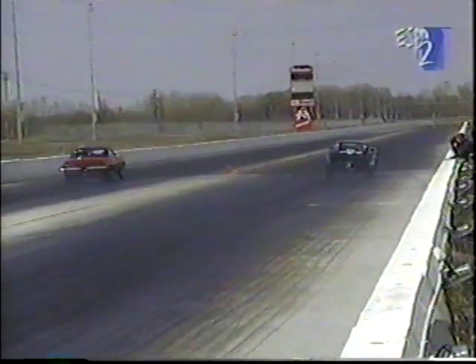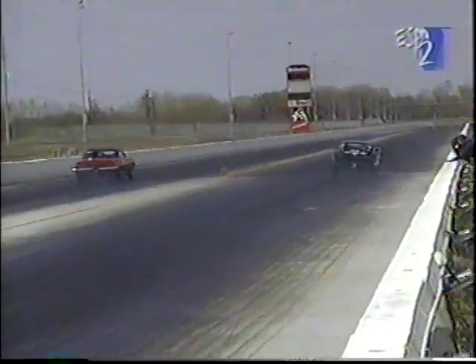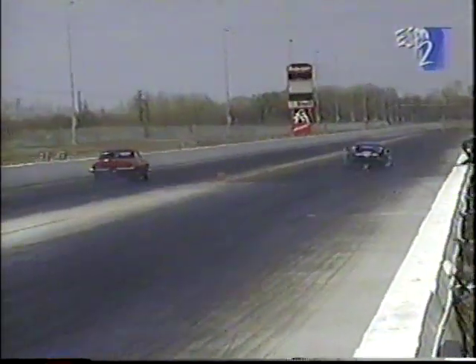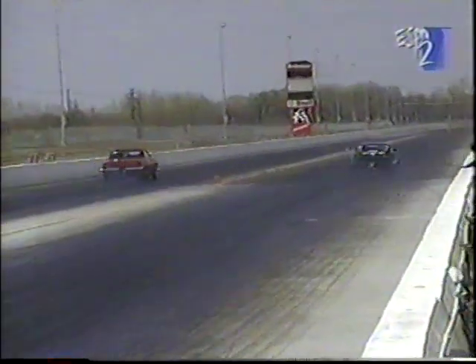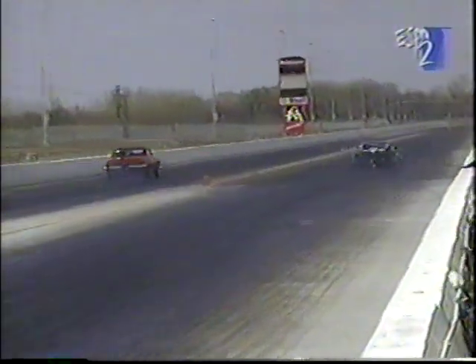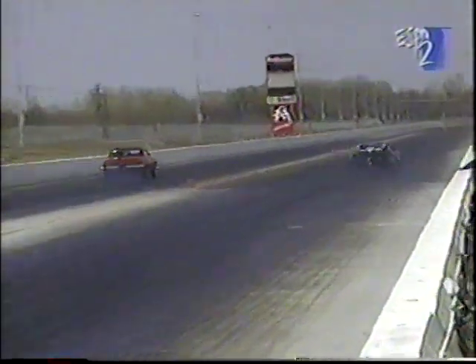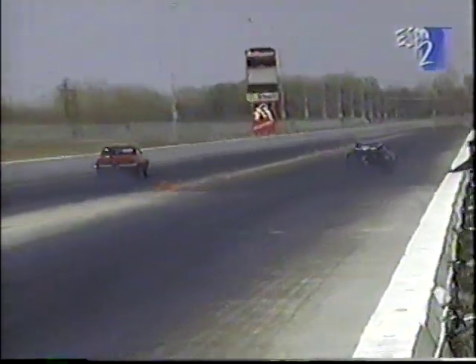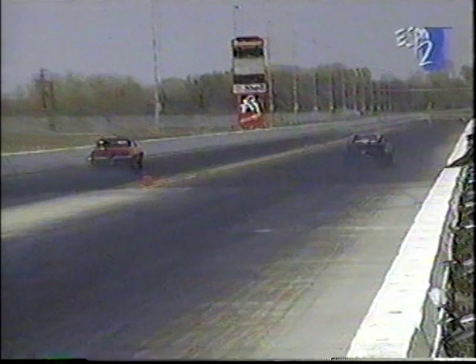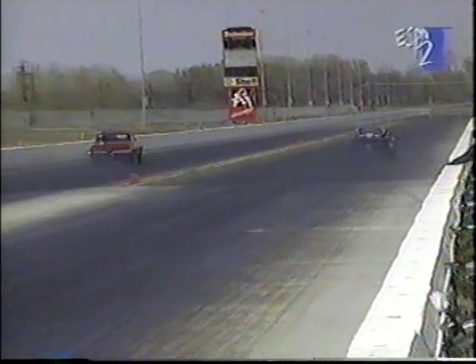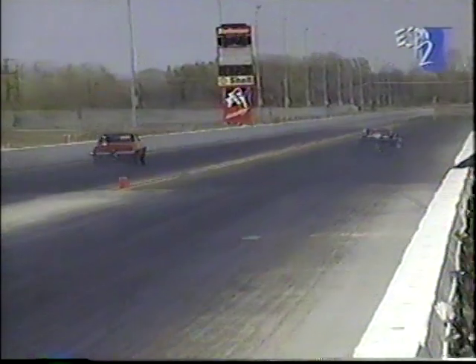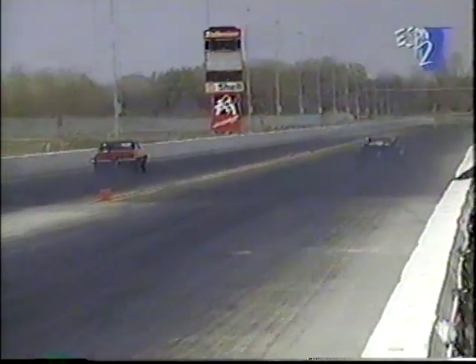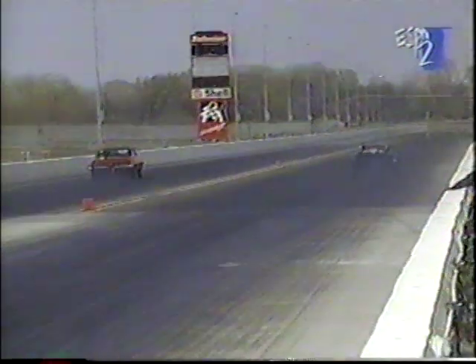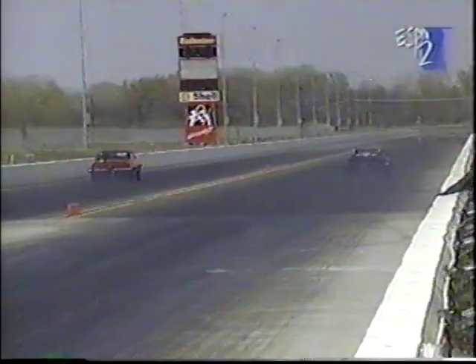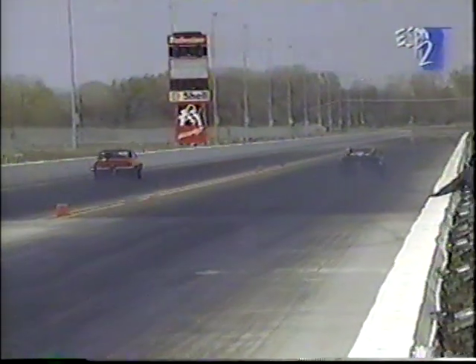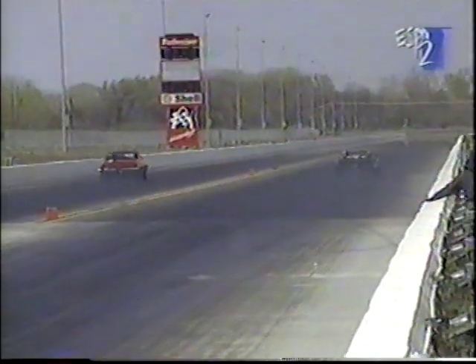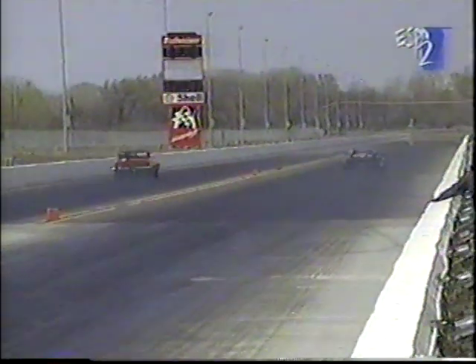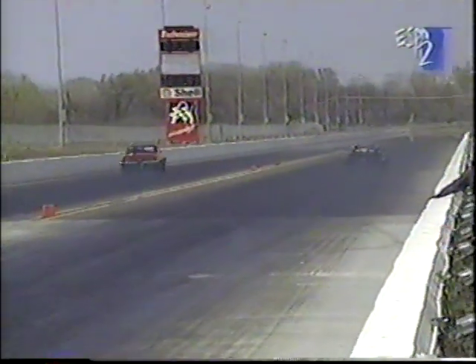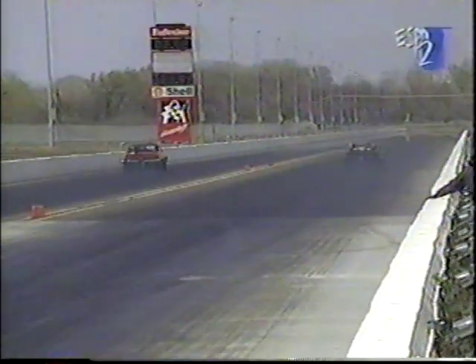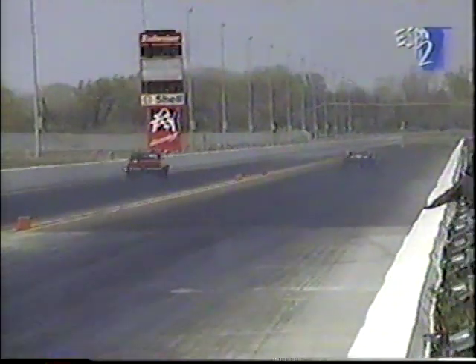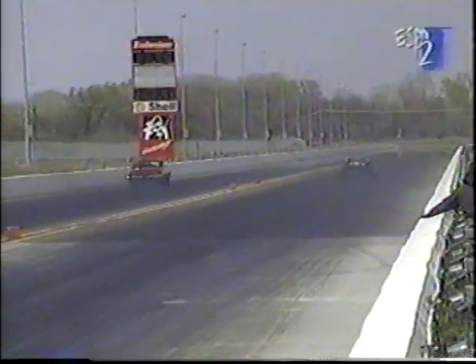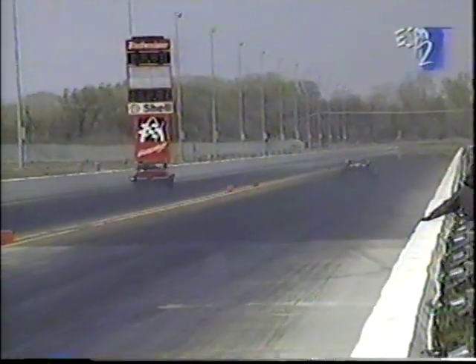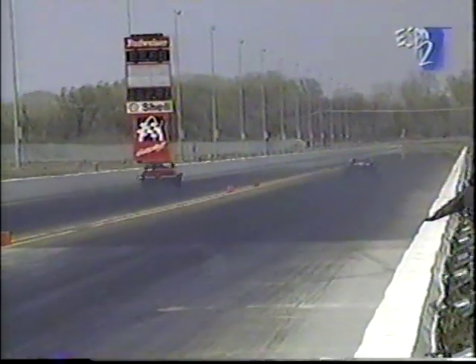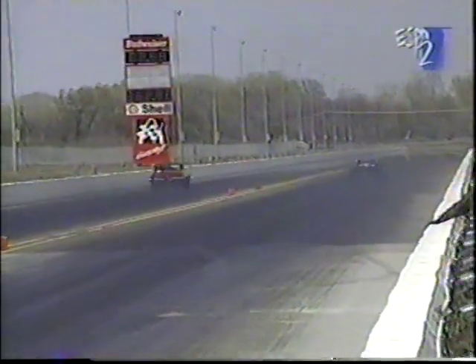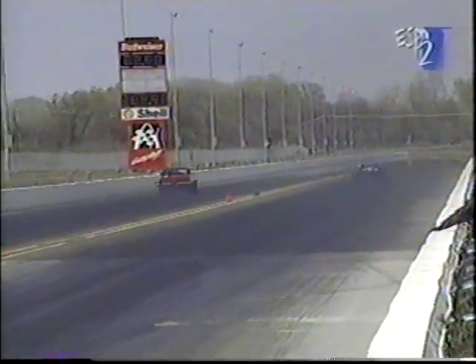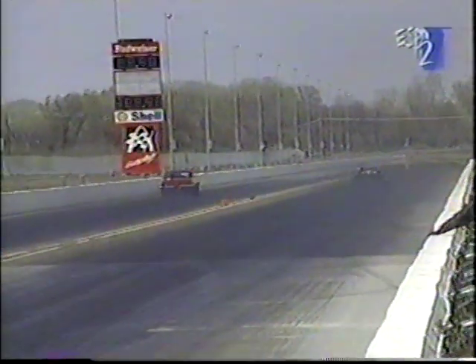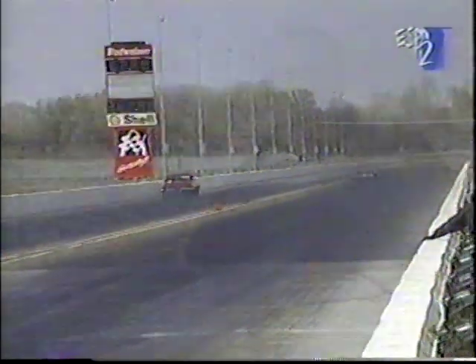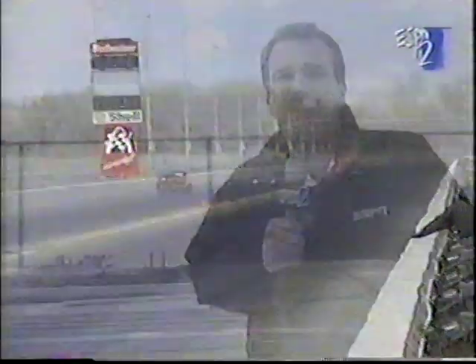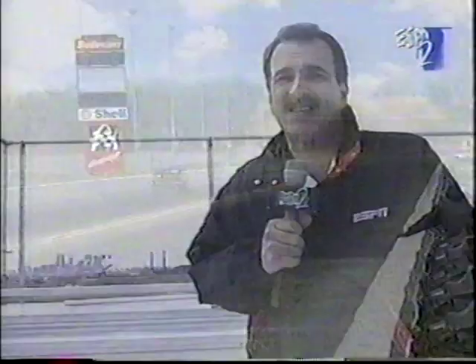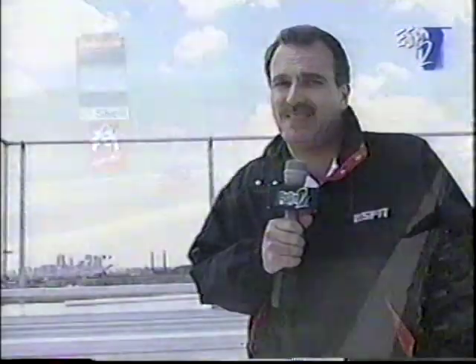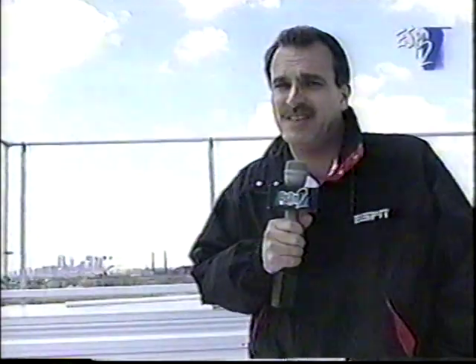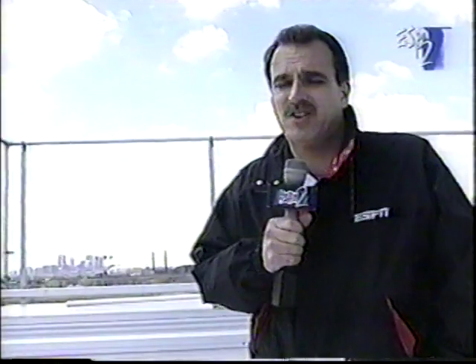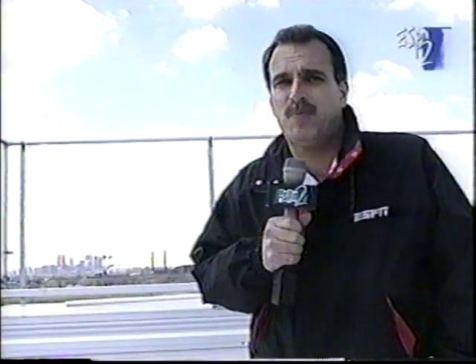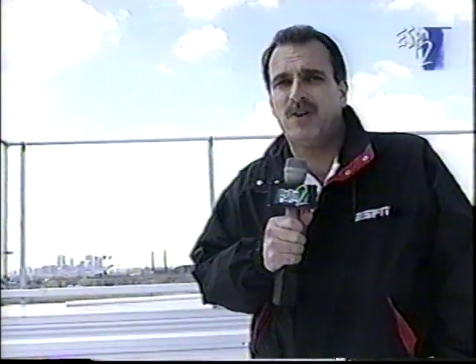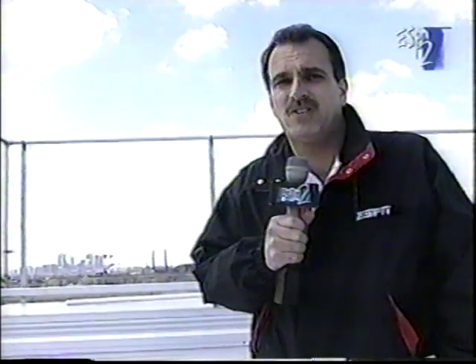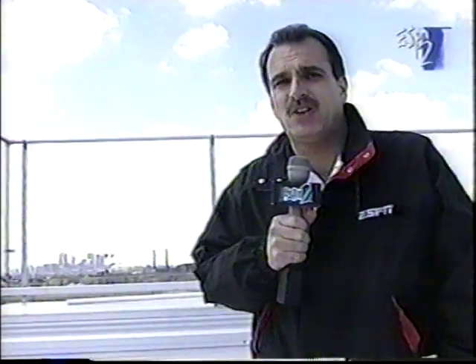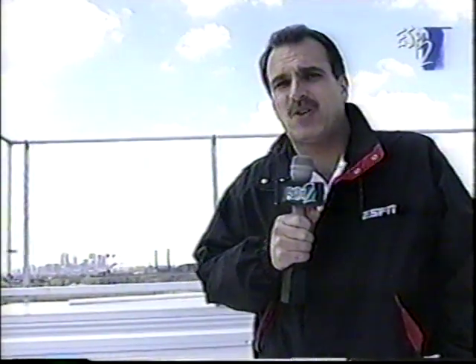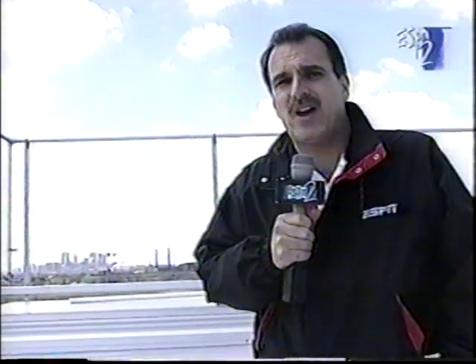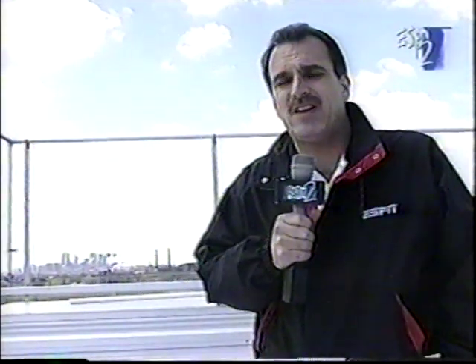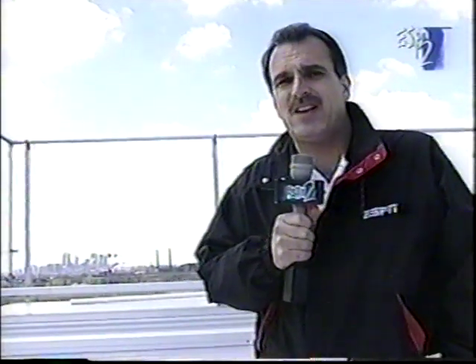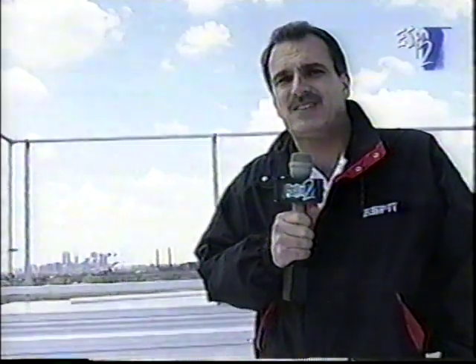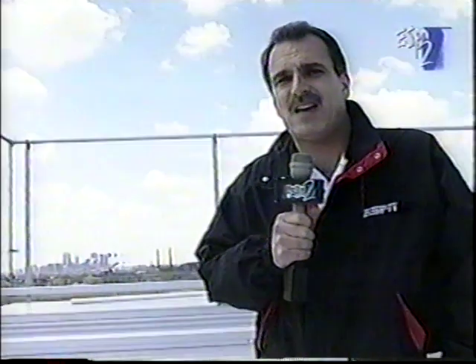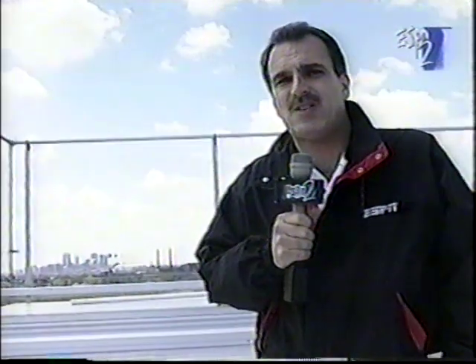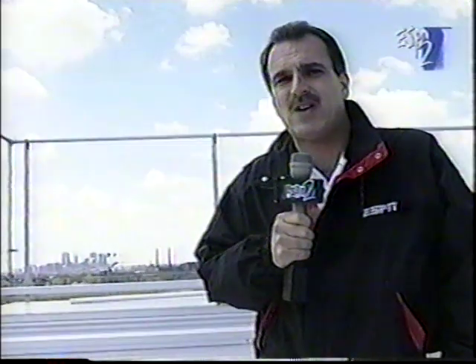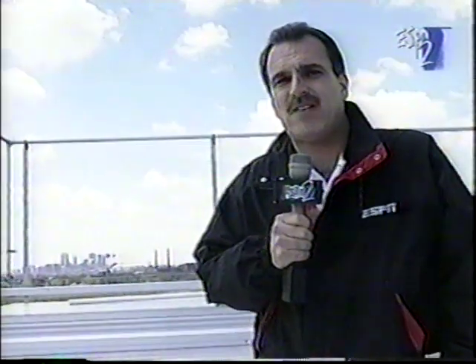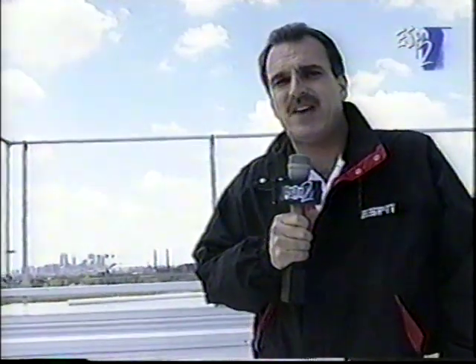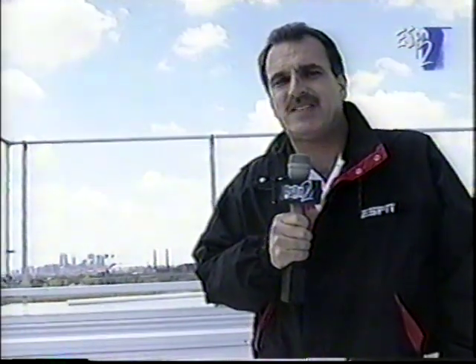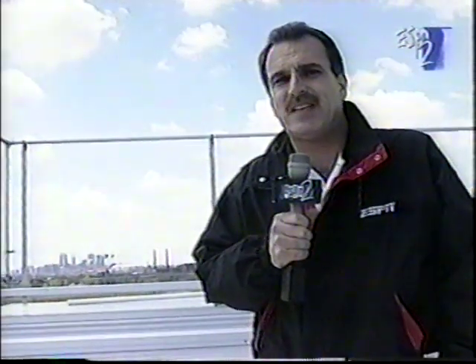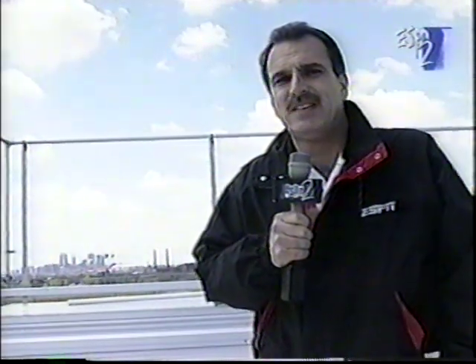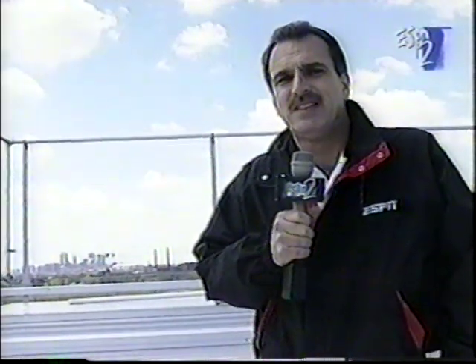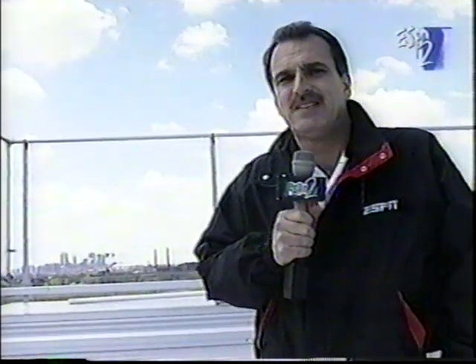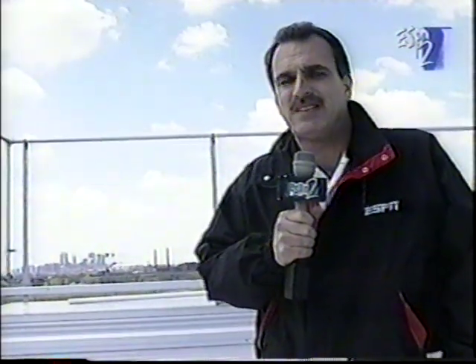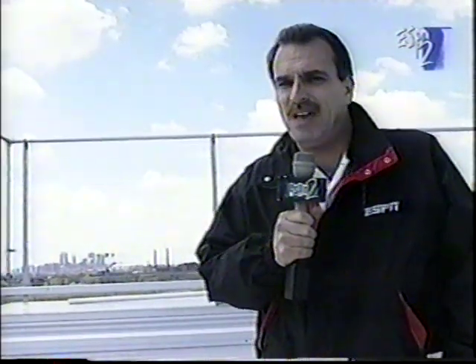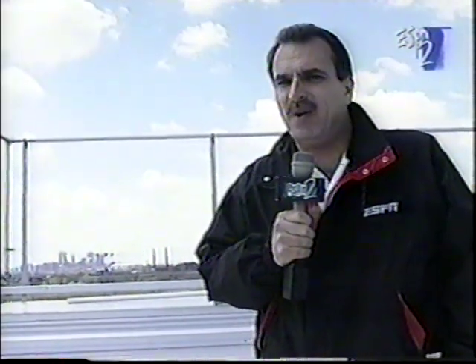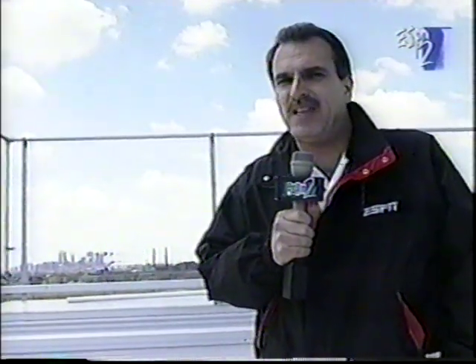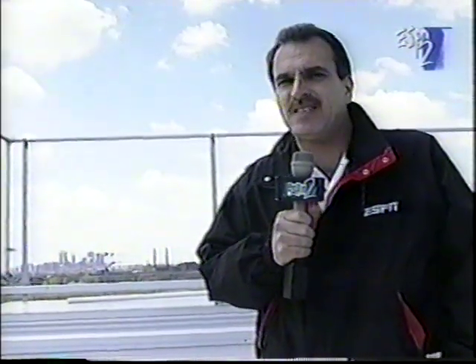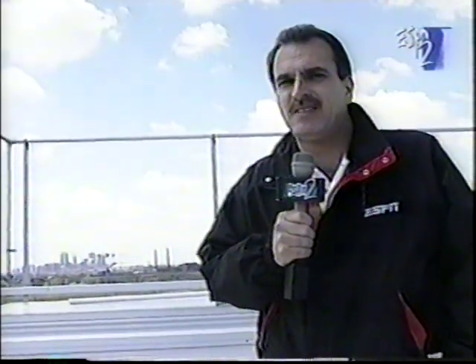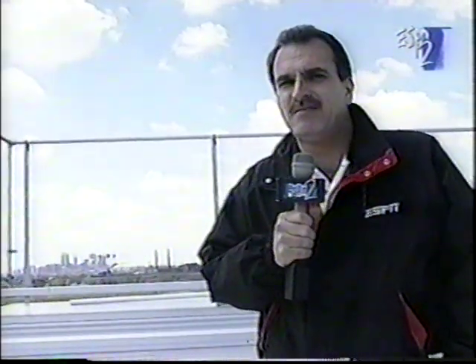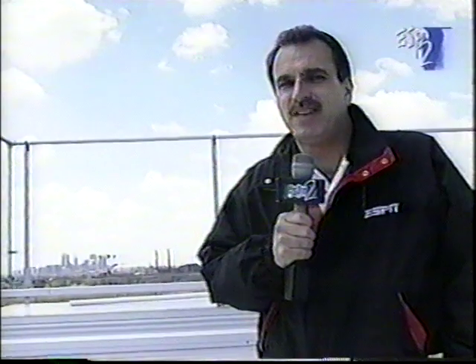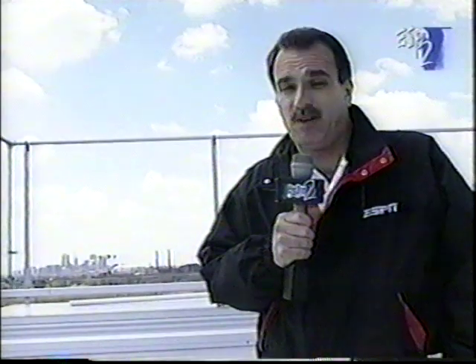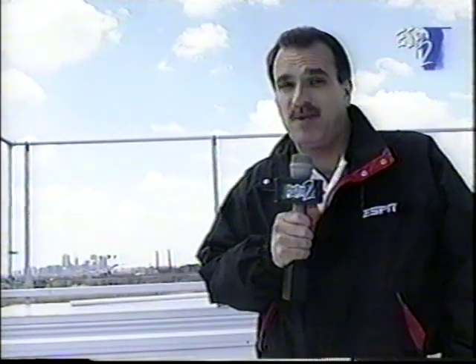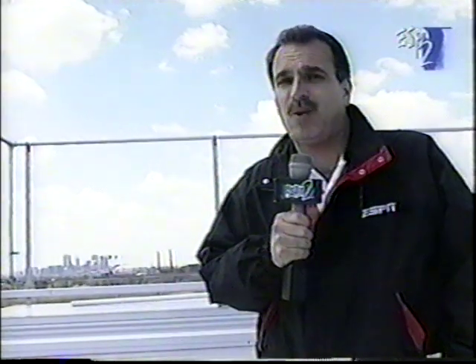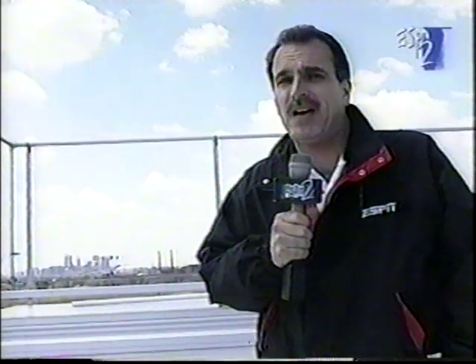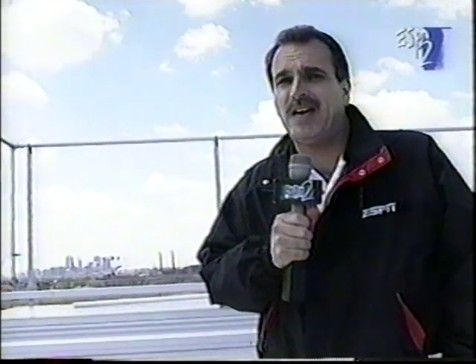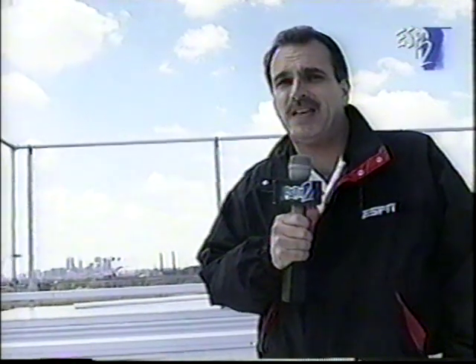We'll be back with a lot of the features and special vehicles that made this season opener so great on Inside Drag Racing. Stay with us — it'll be wild.